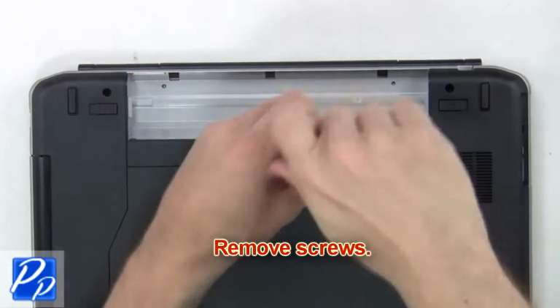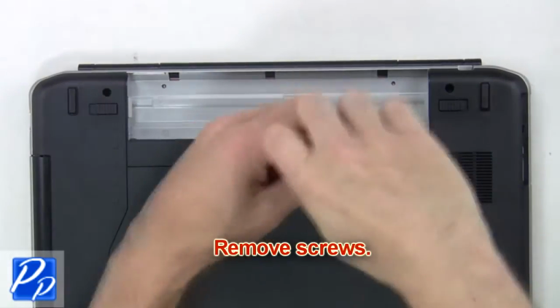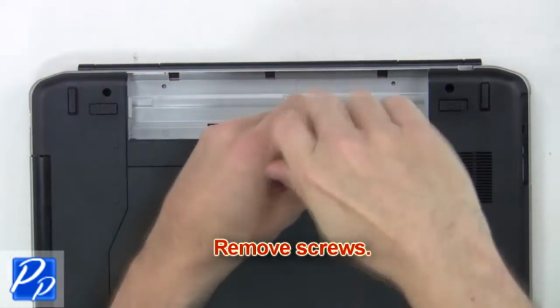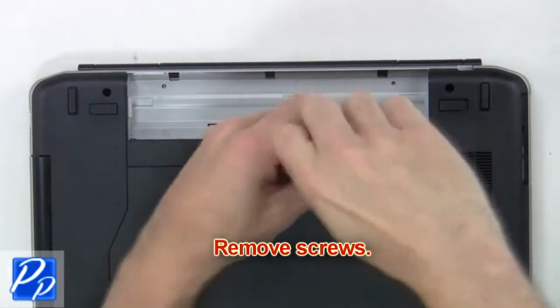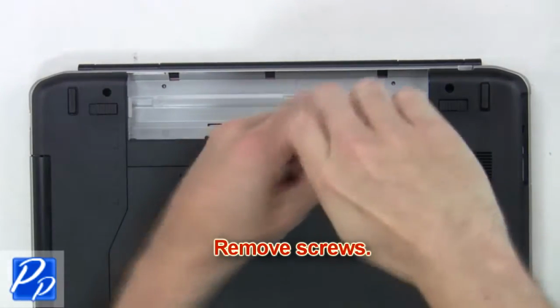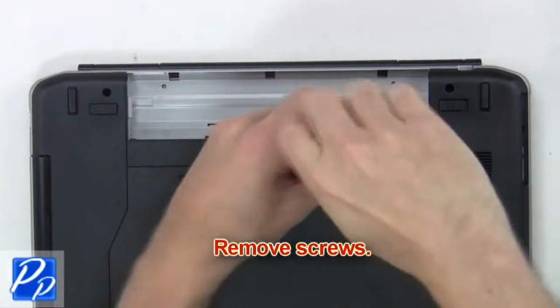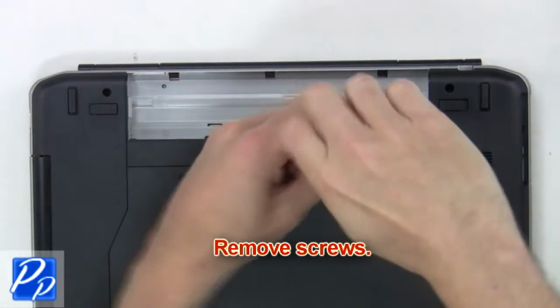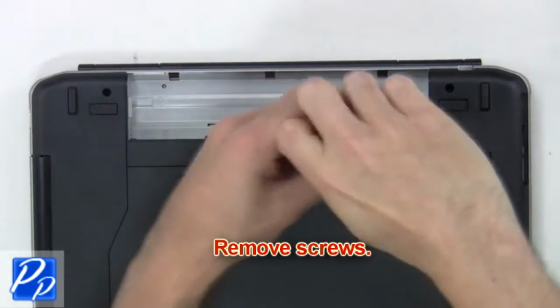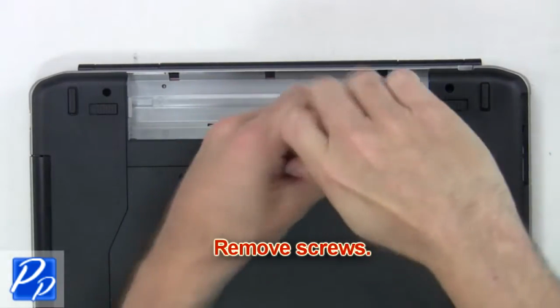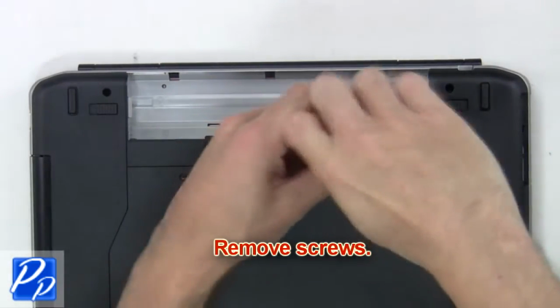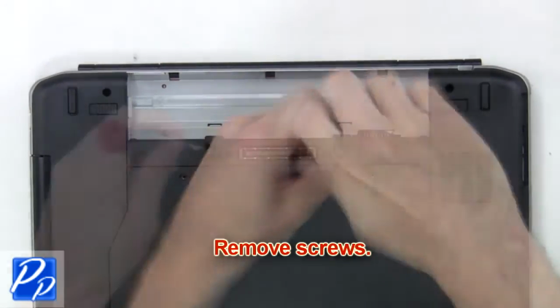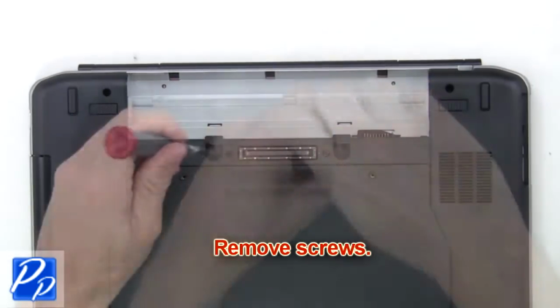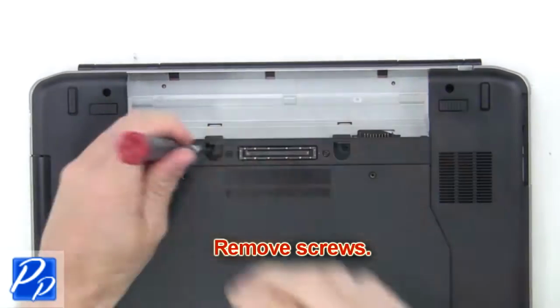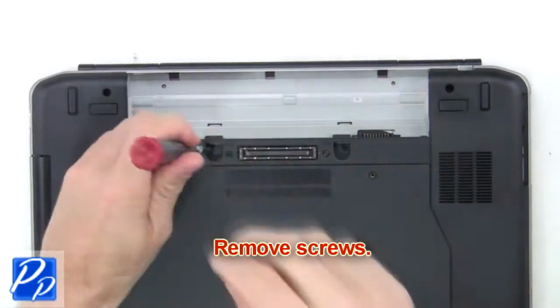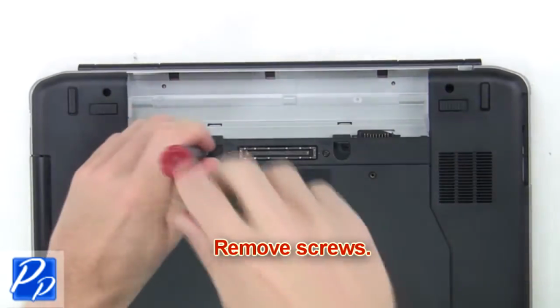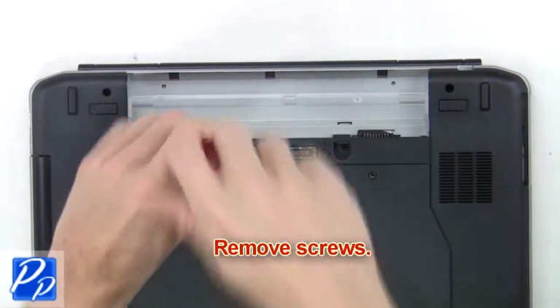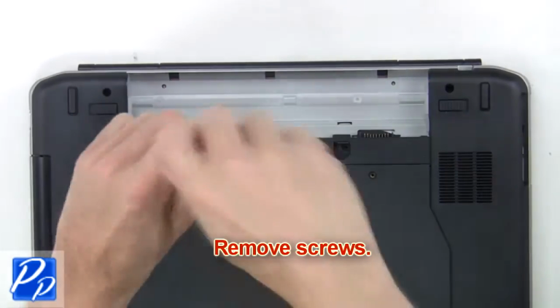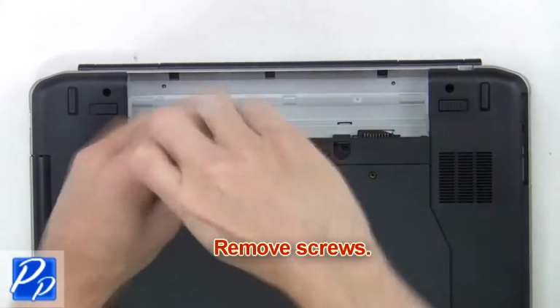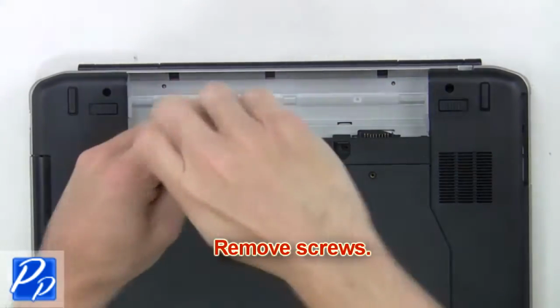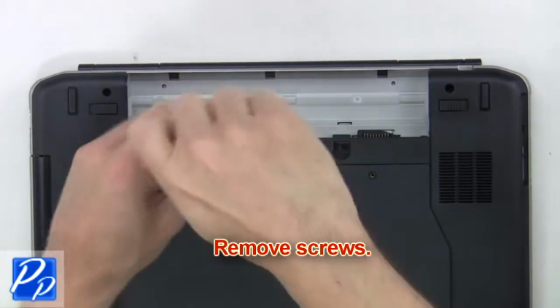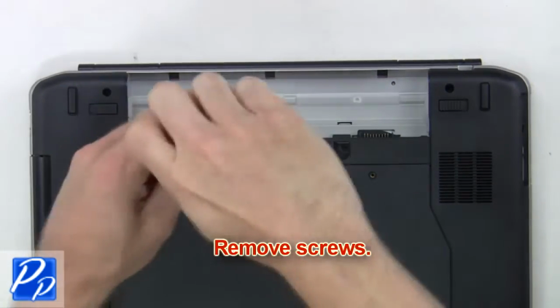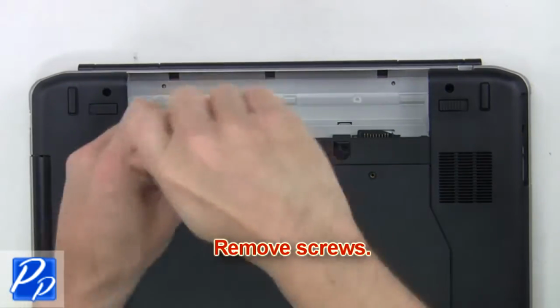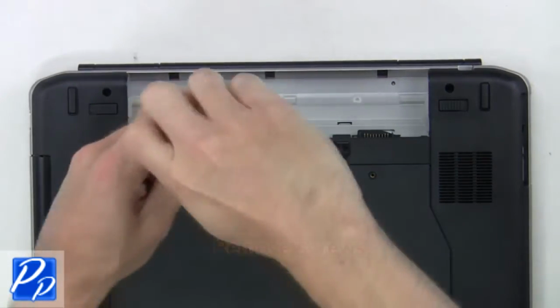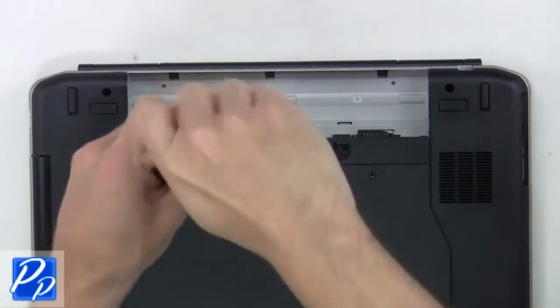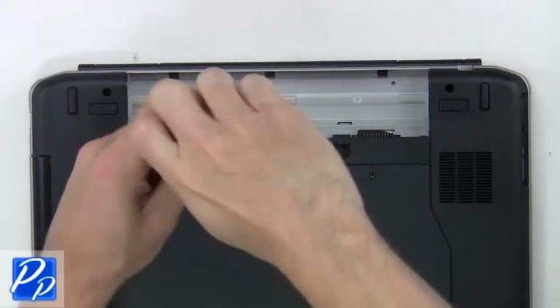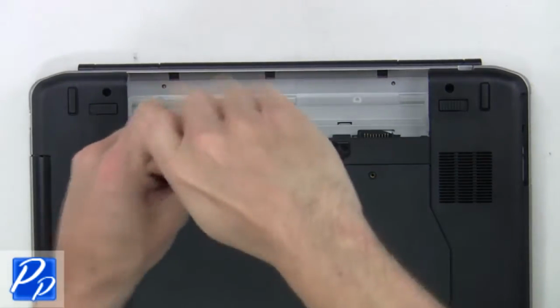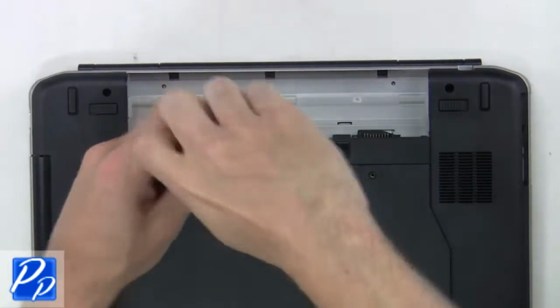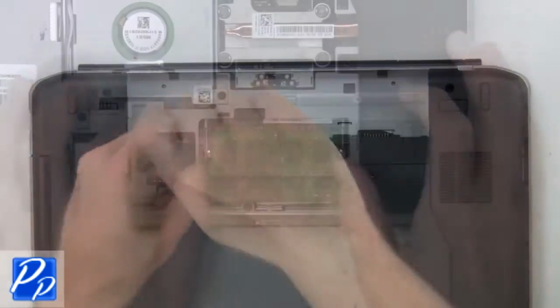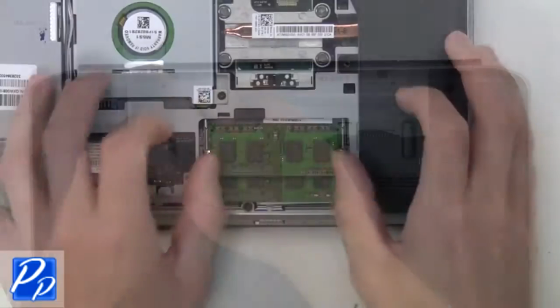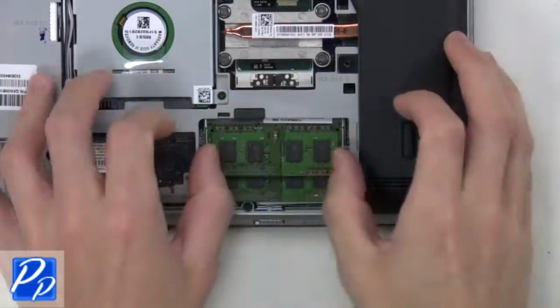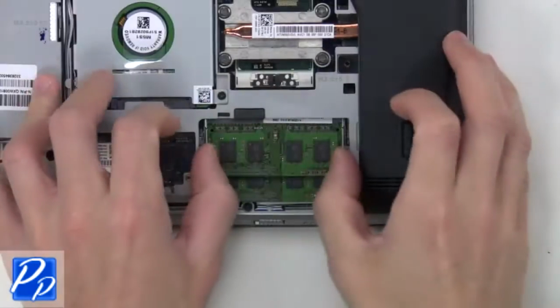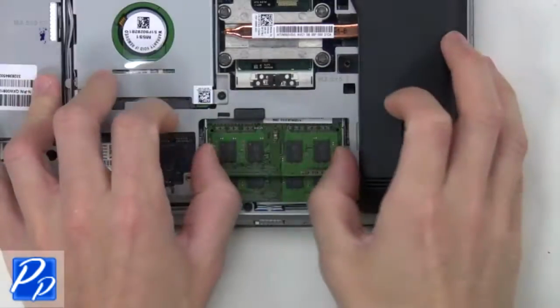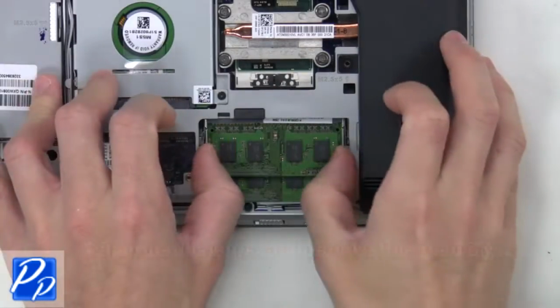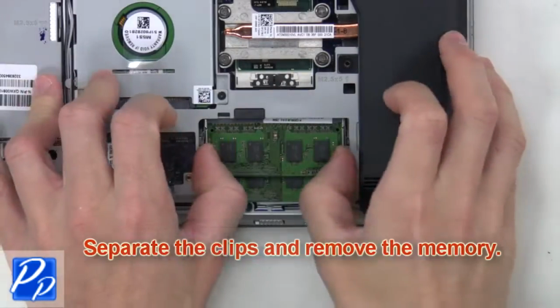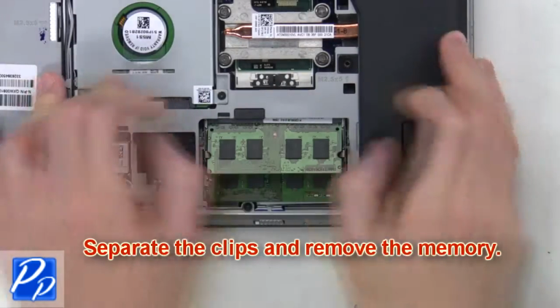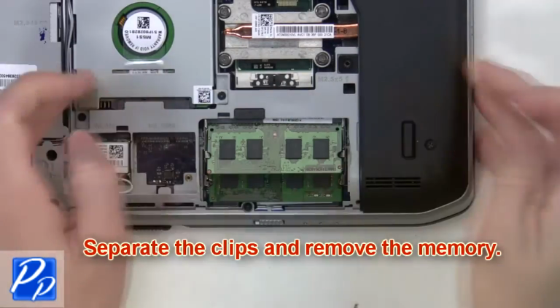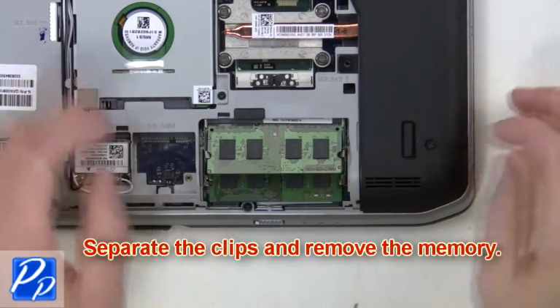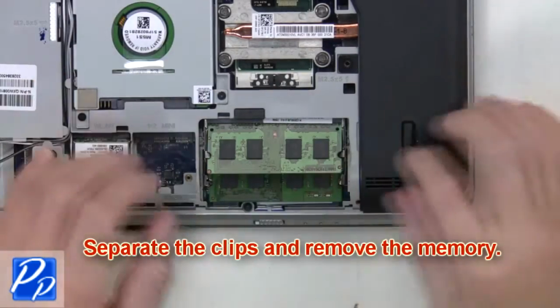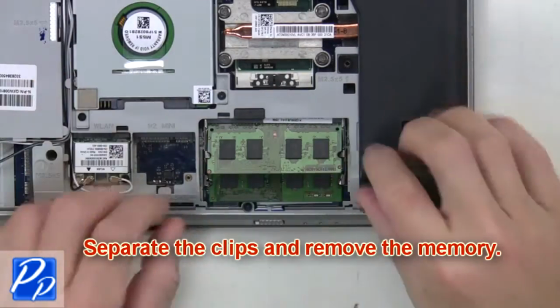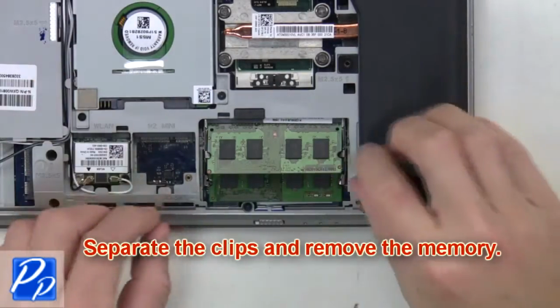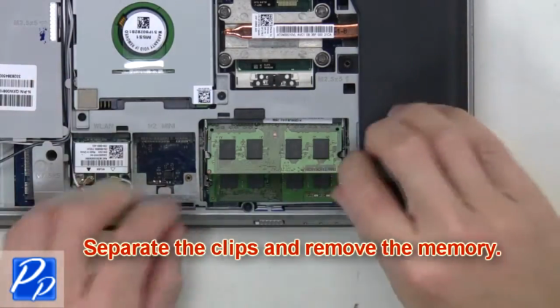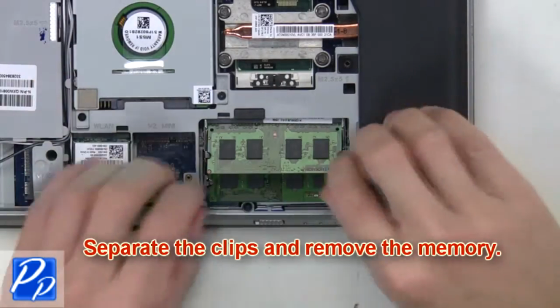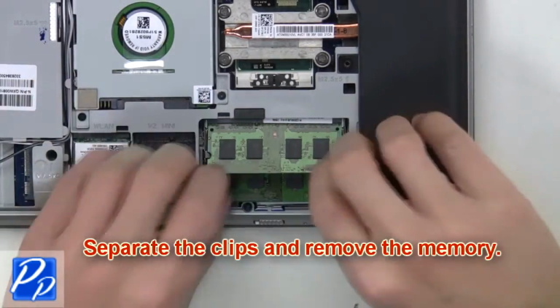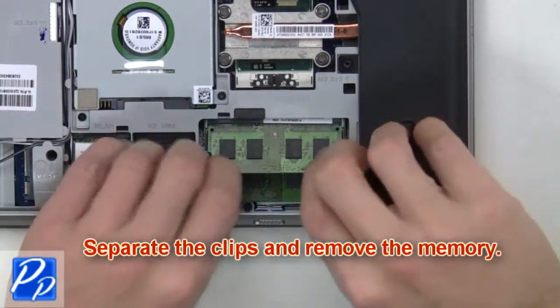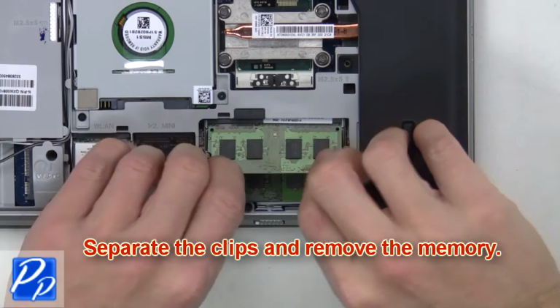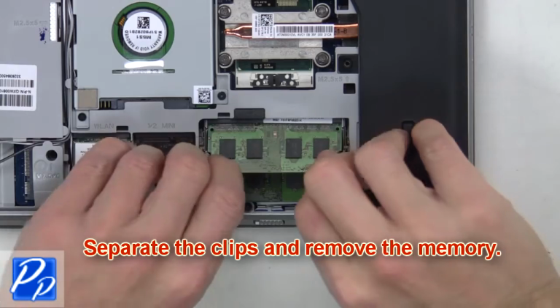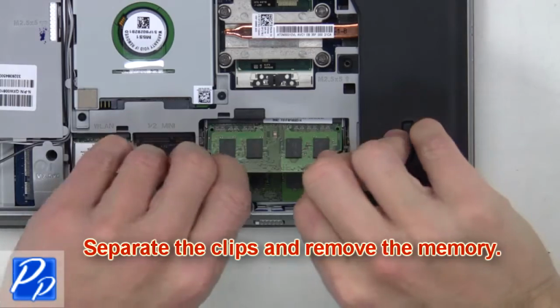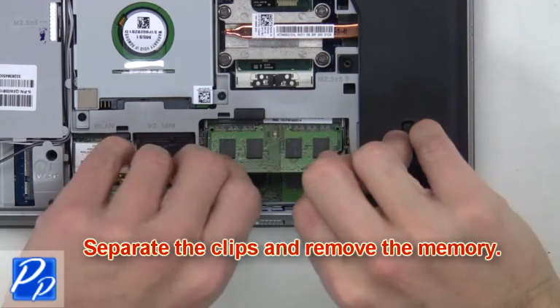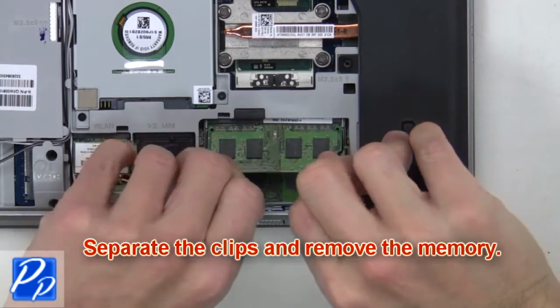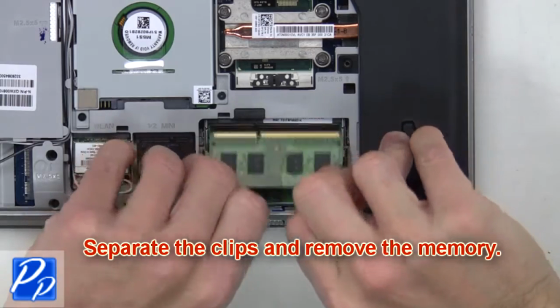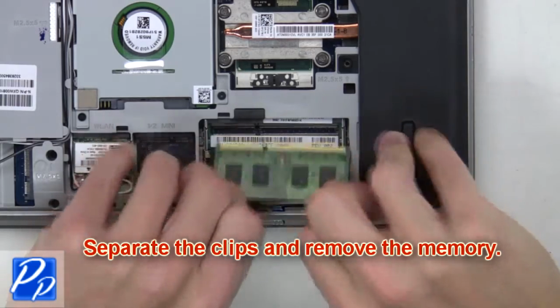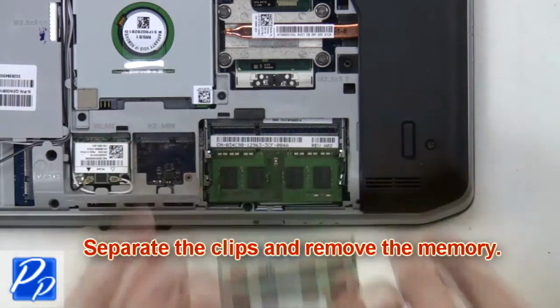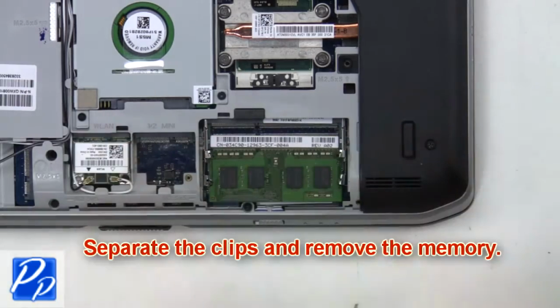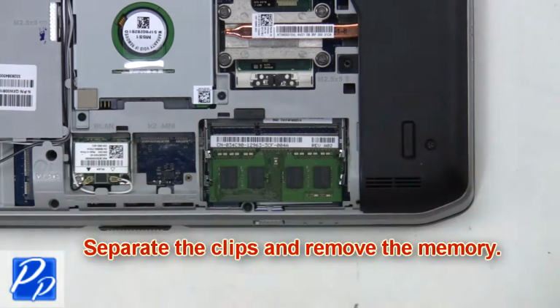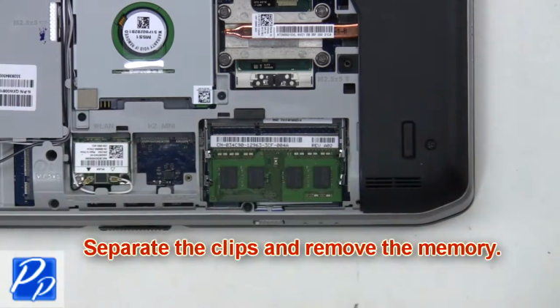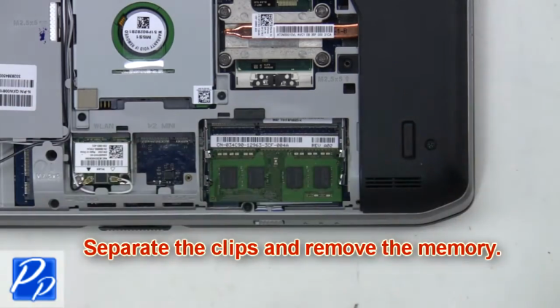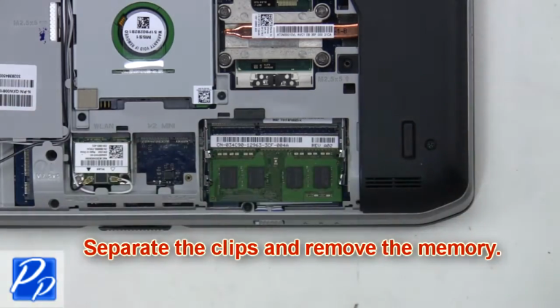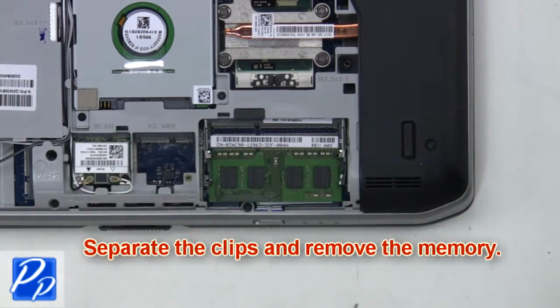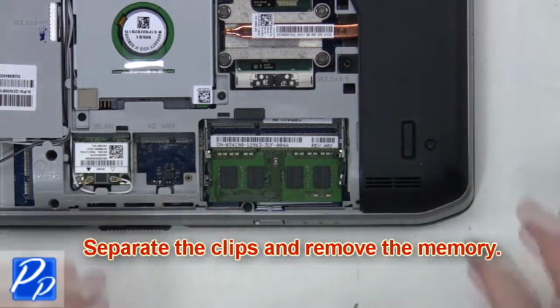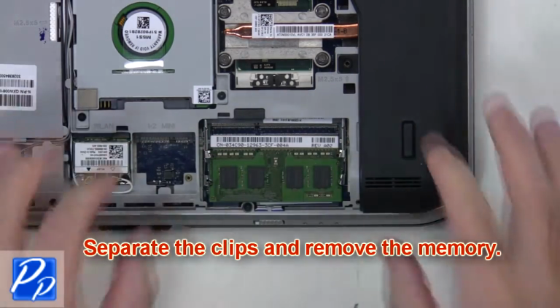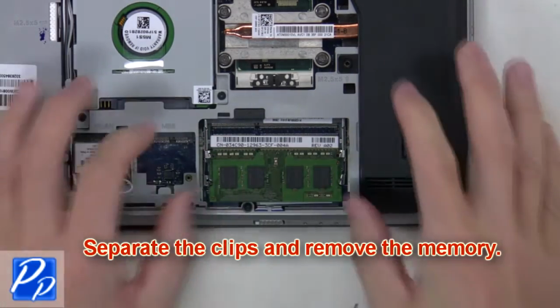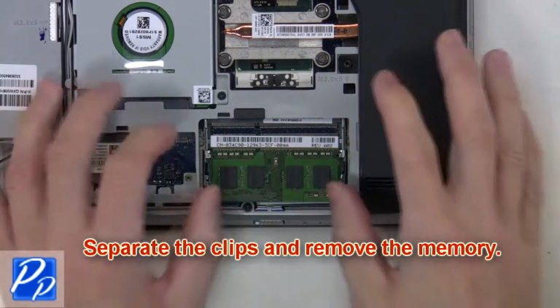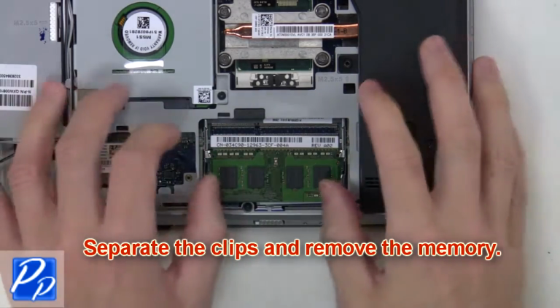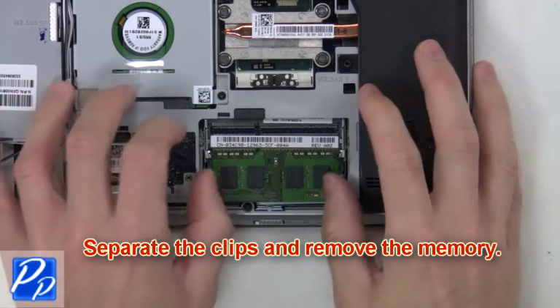Next you're going to remove the screws. Then separate the clips and remove the memory.